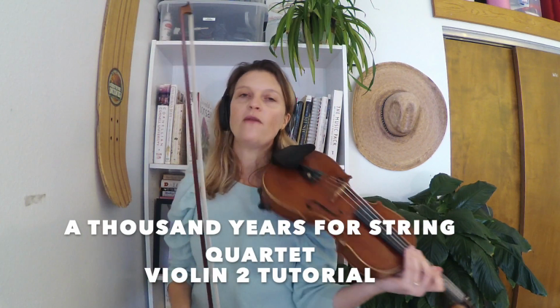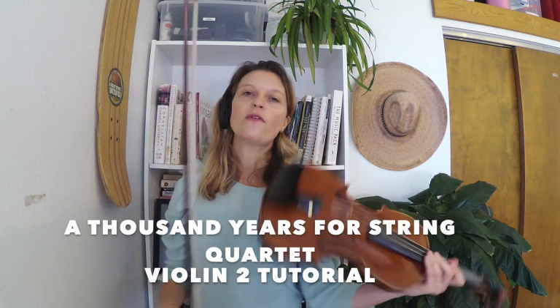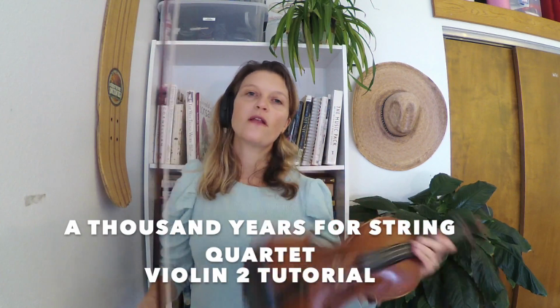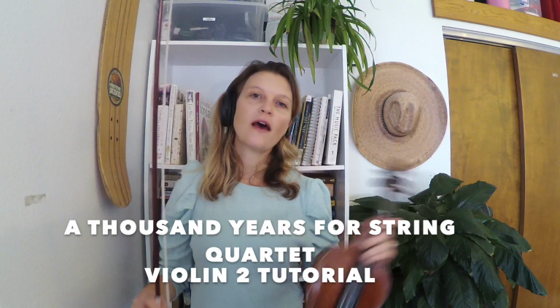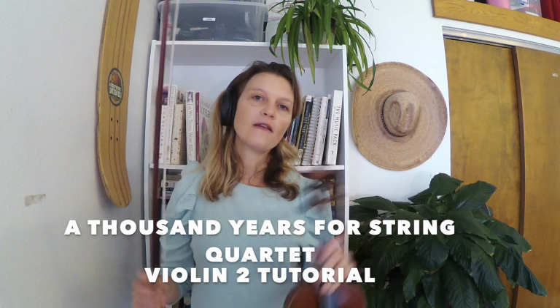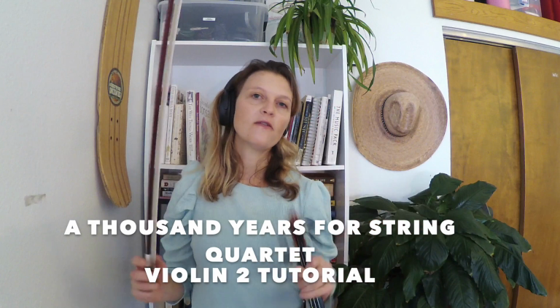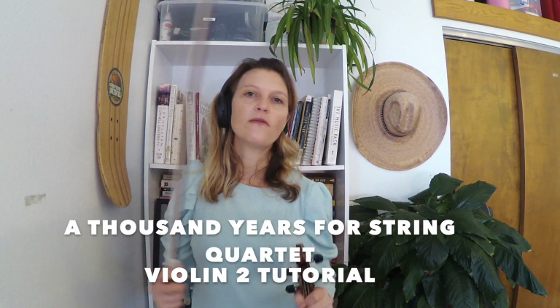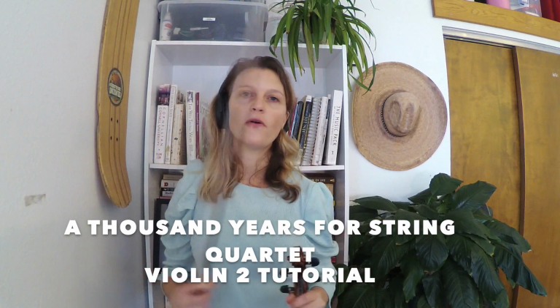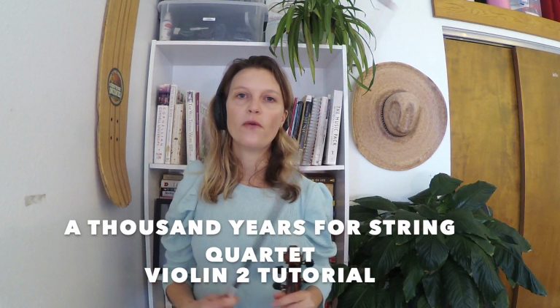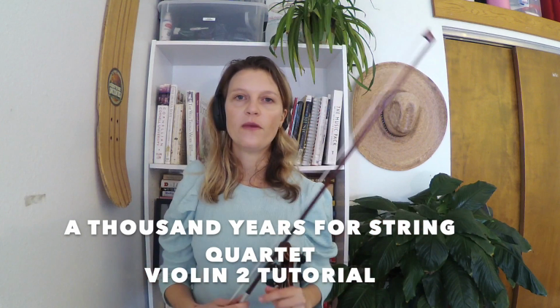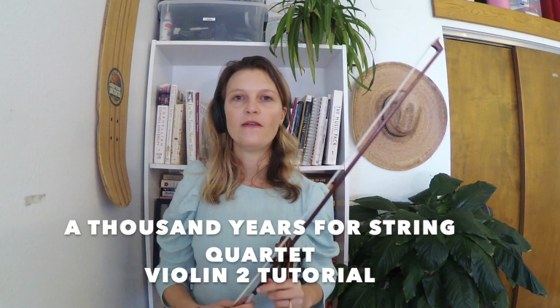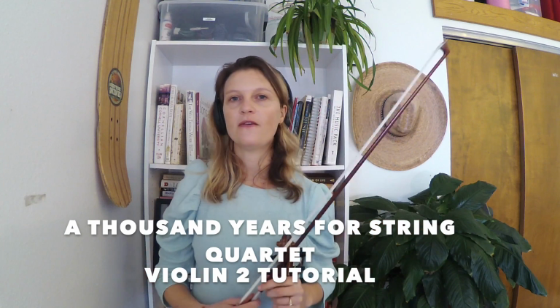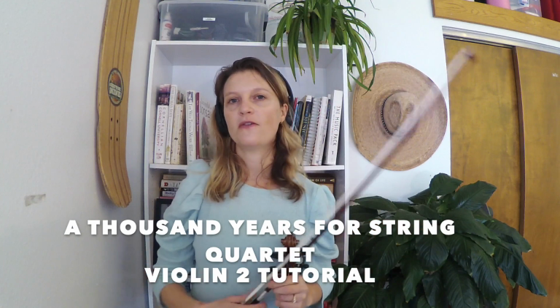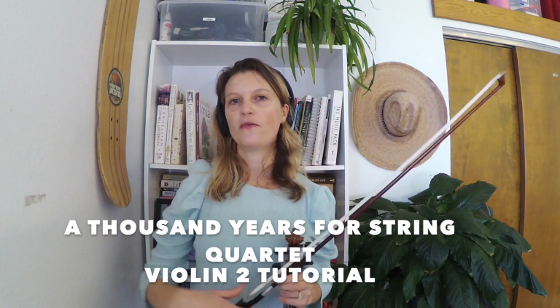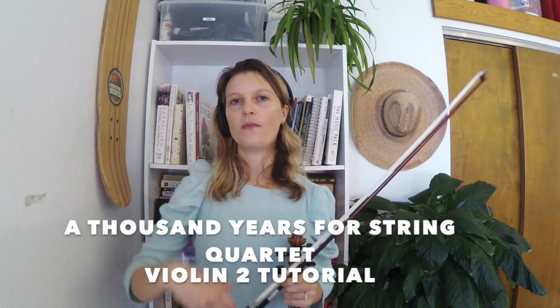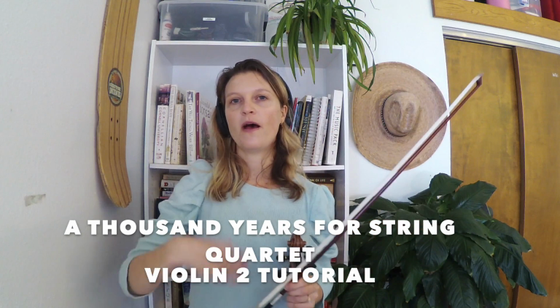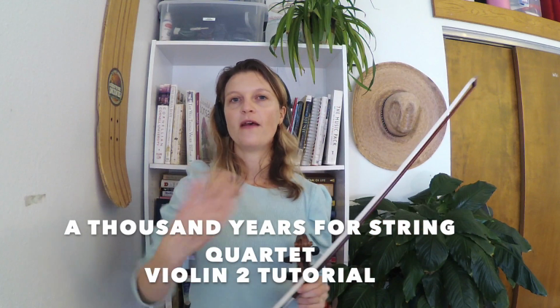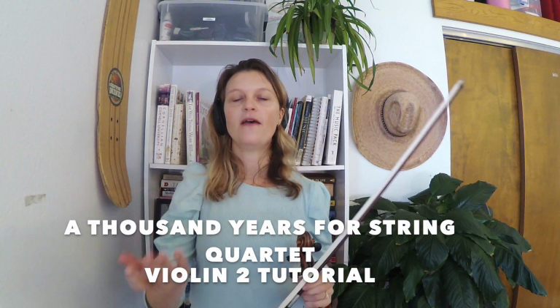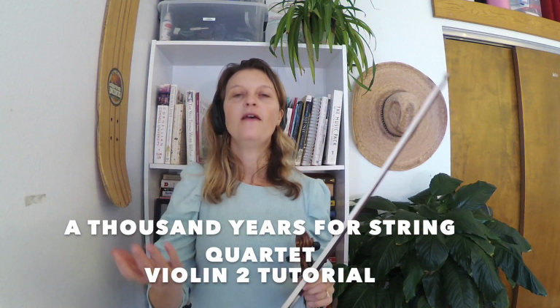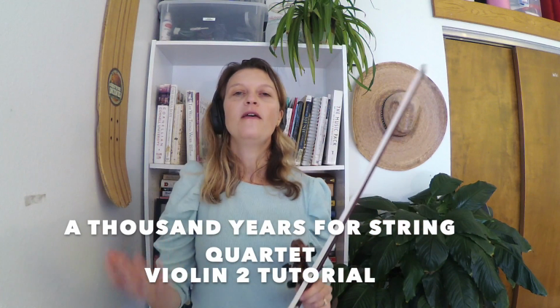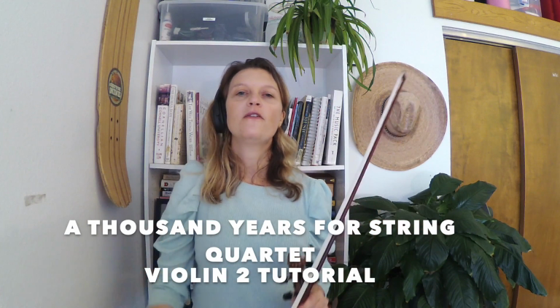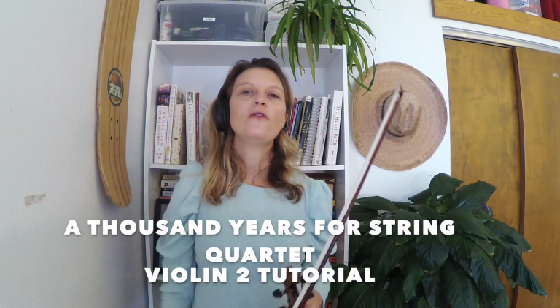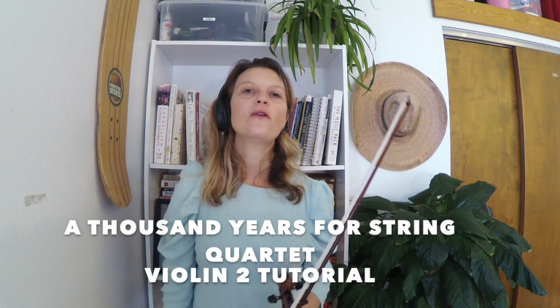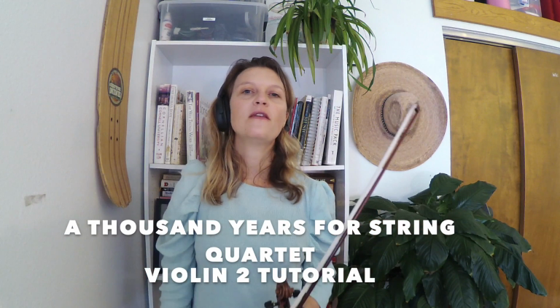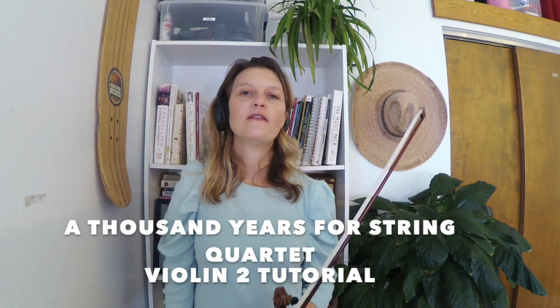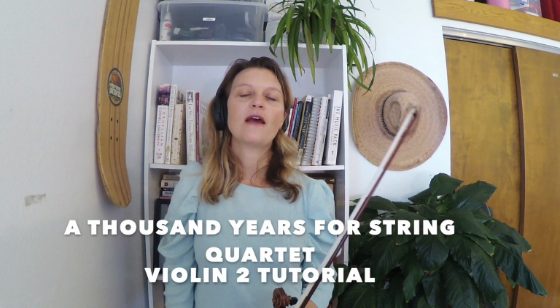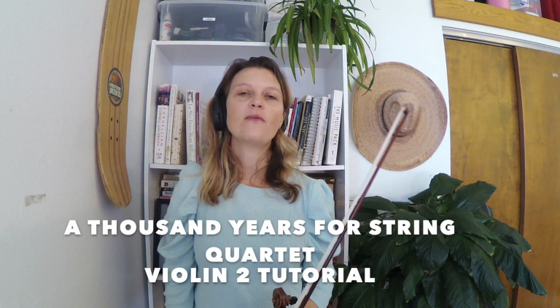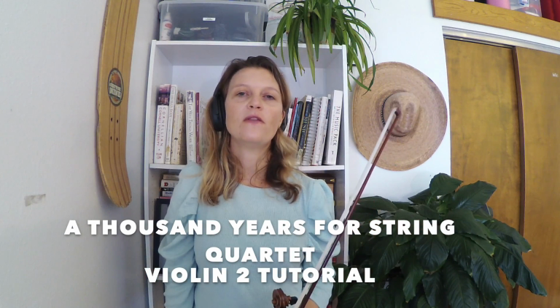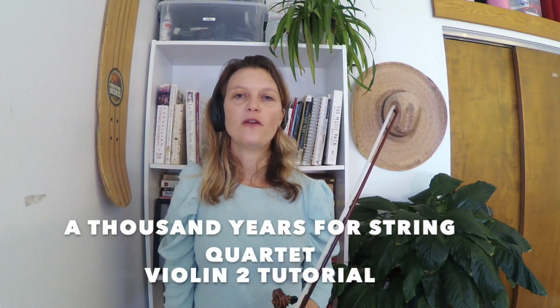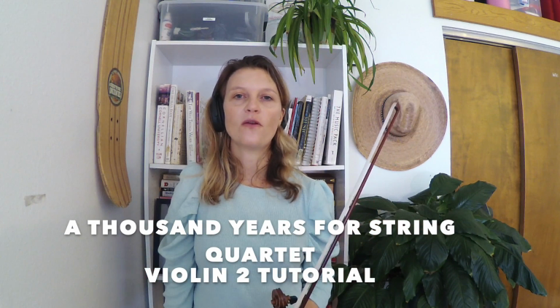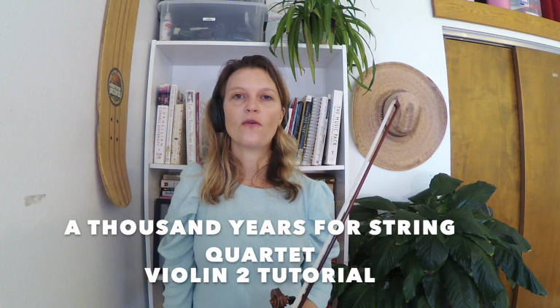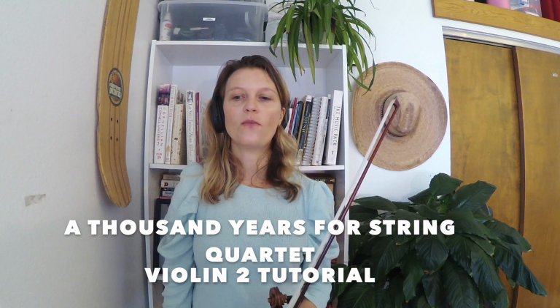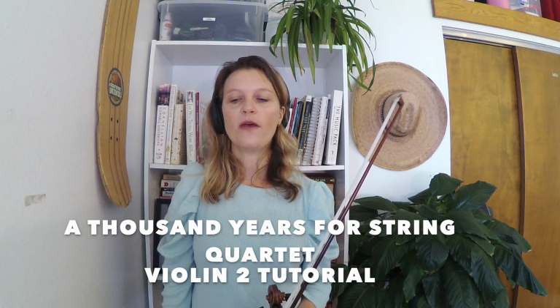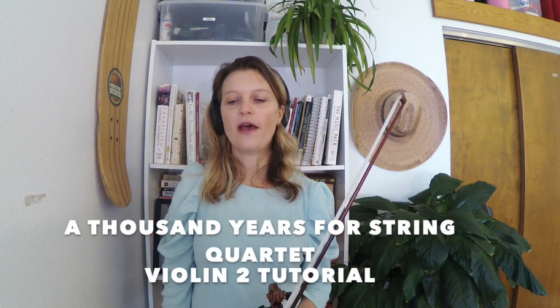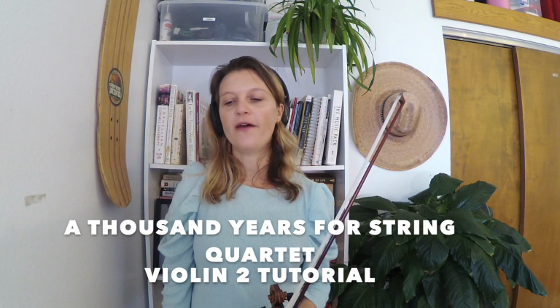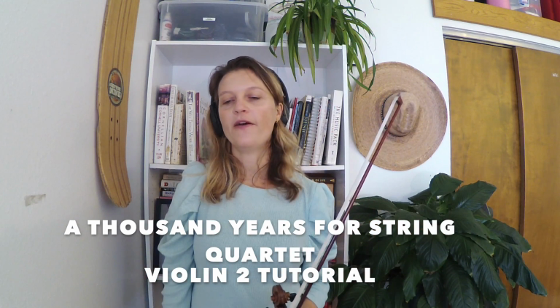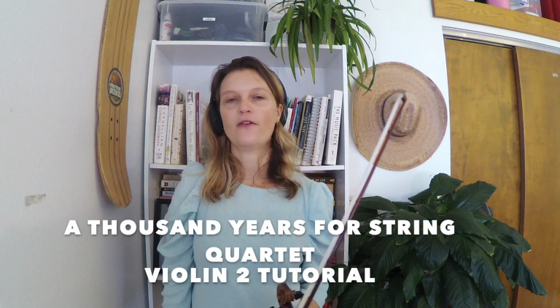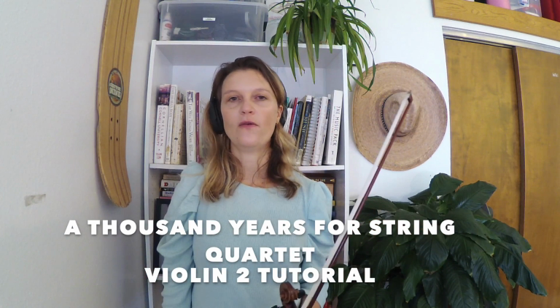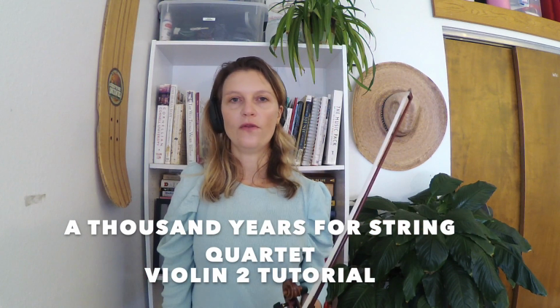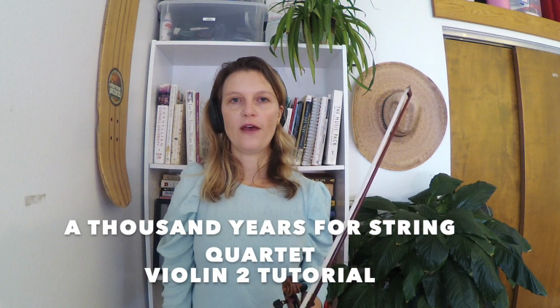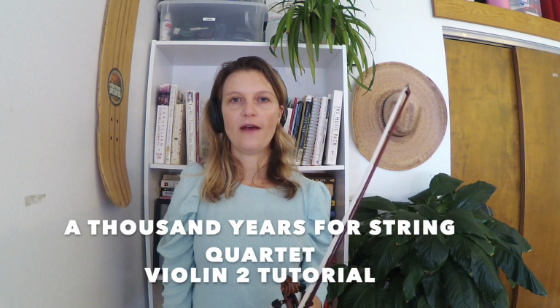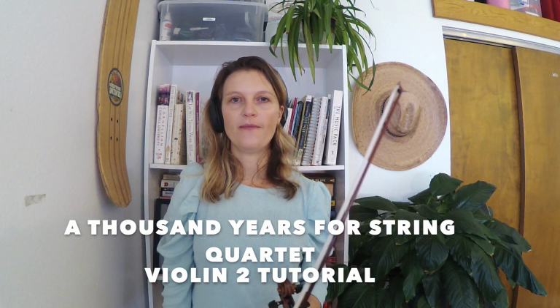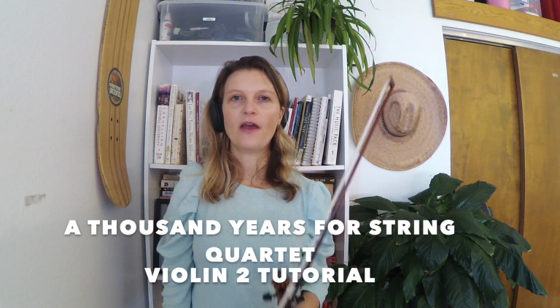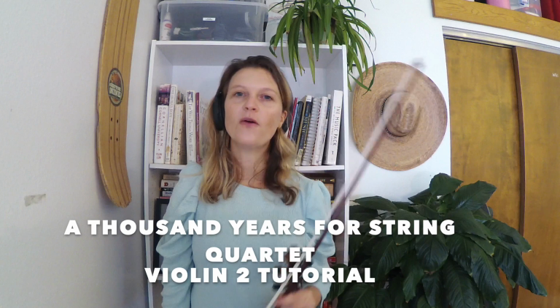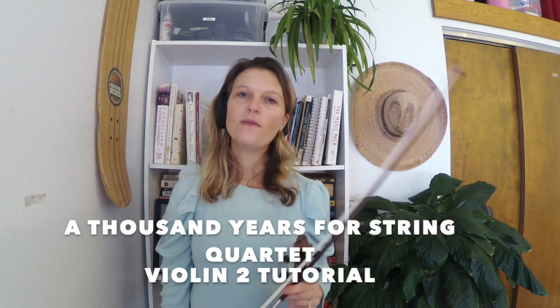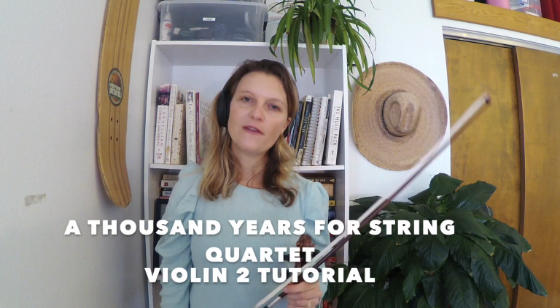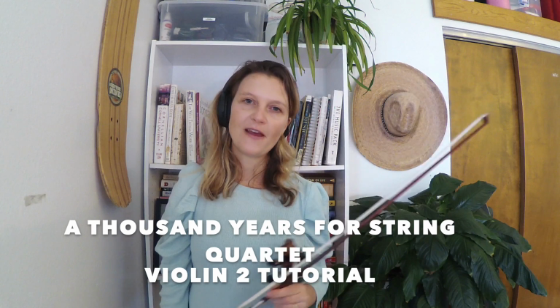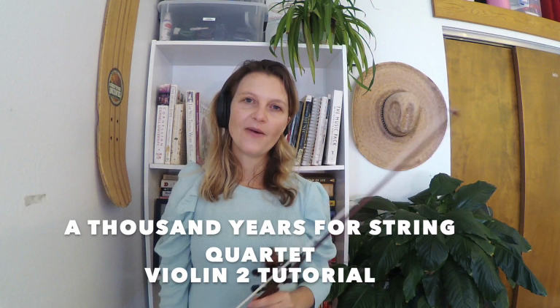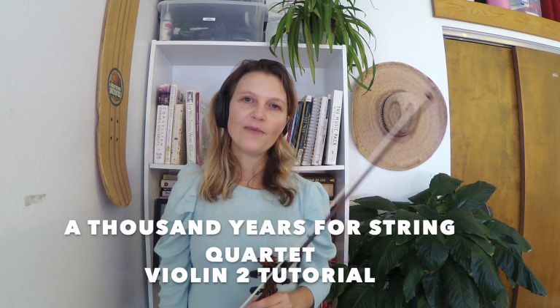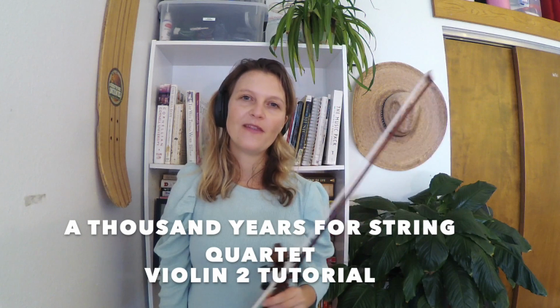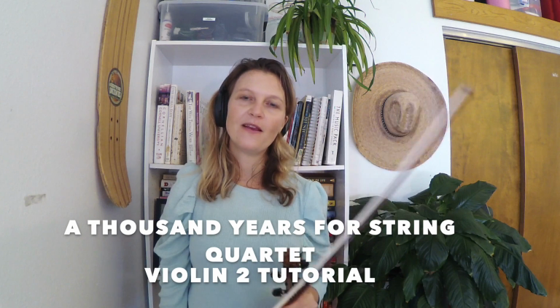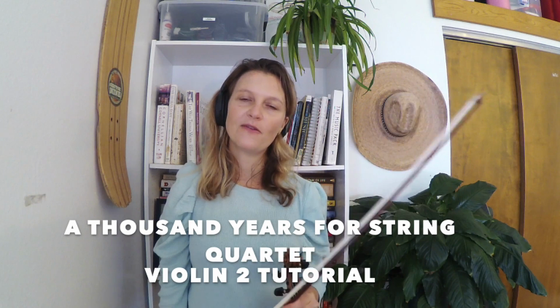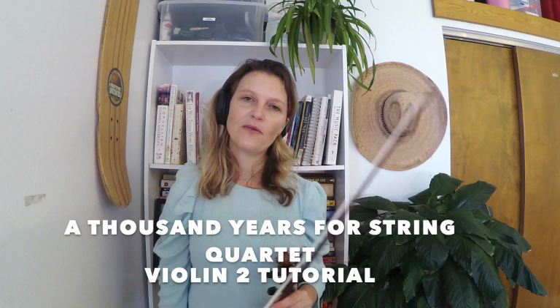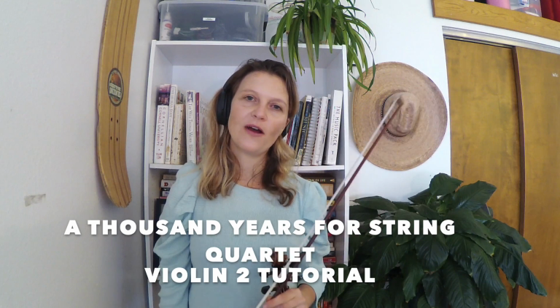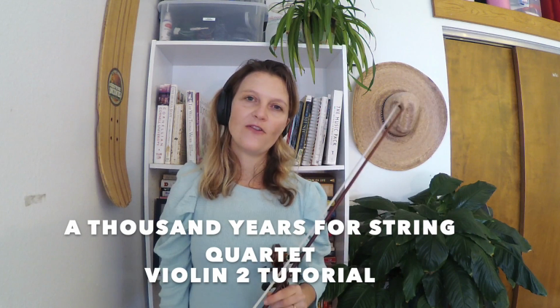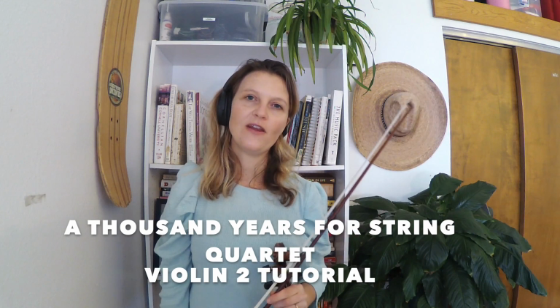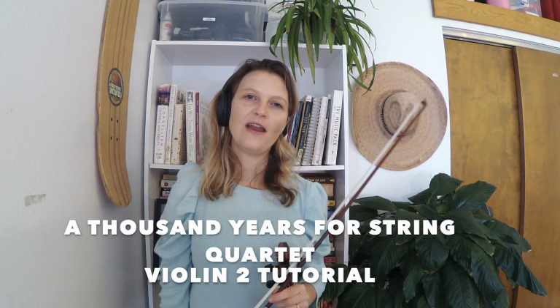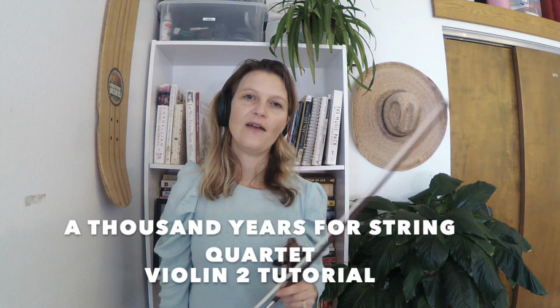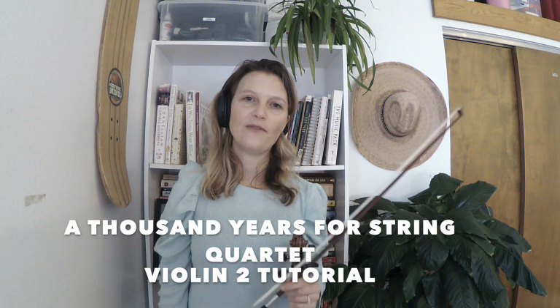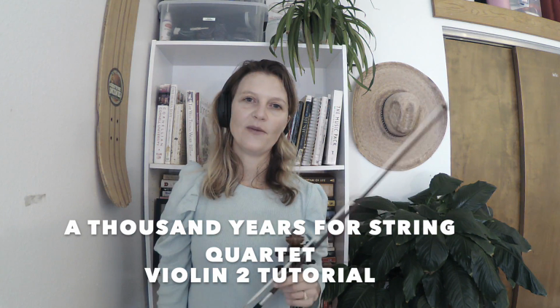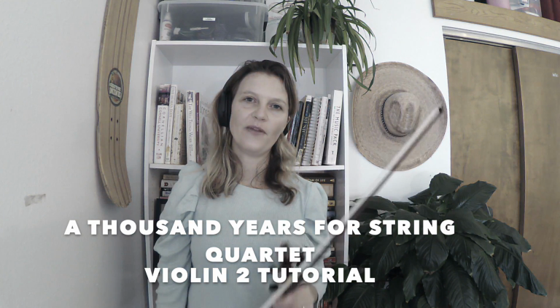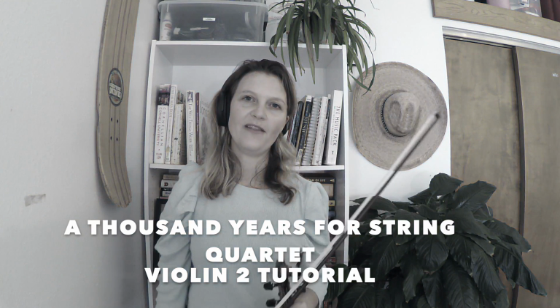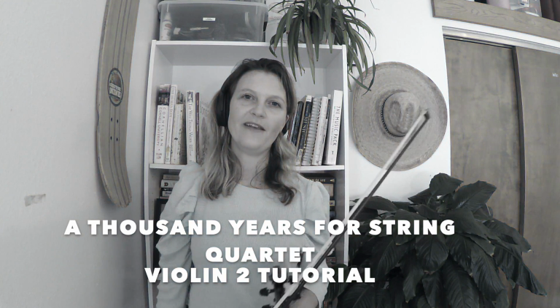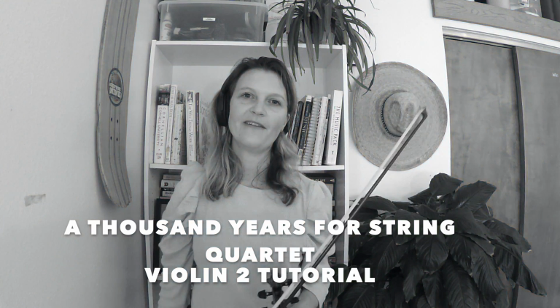For the last note of the whole piece, there's a fermata, so you can decide within your group how long to hold that. I hope this helped. Thanks for watching and have fun playing this.